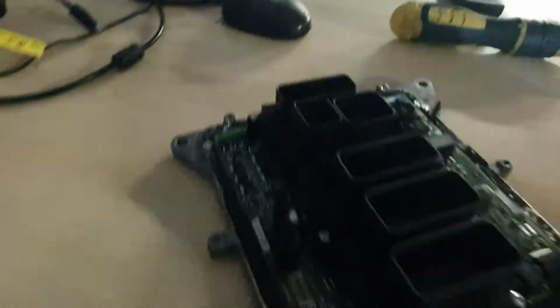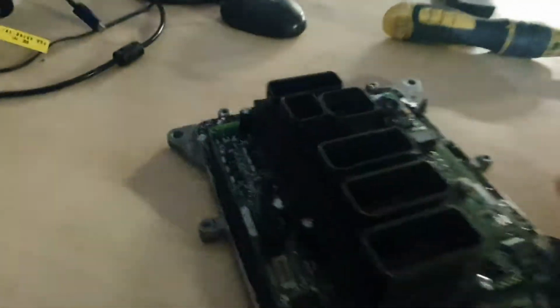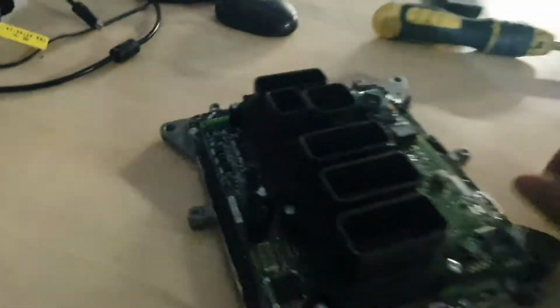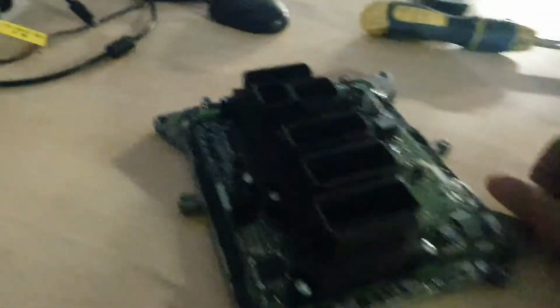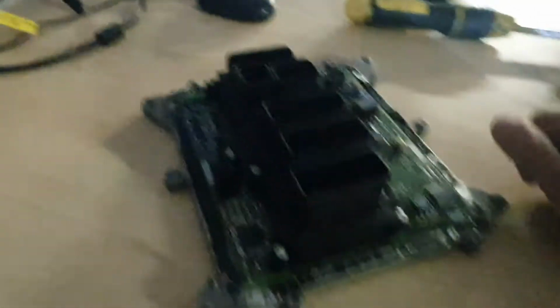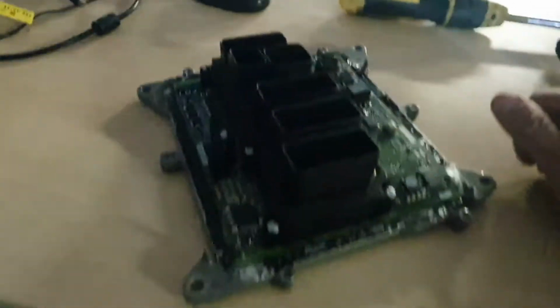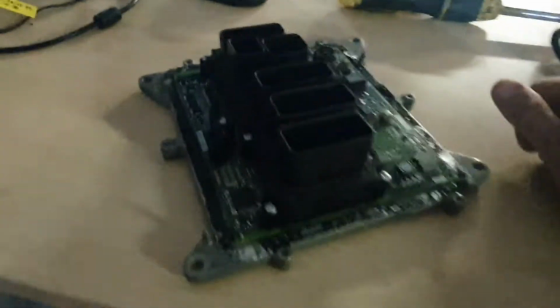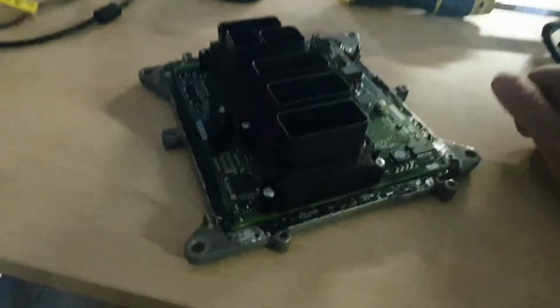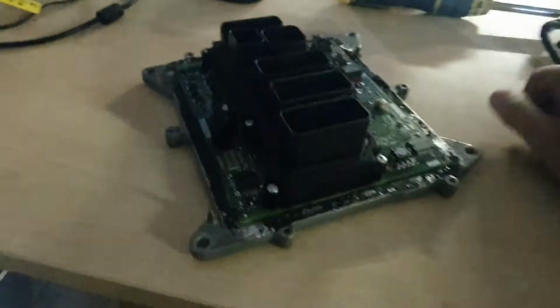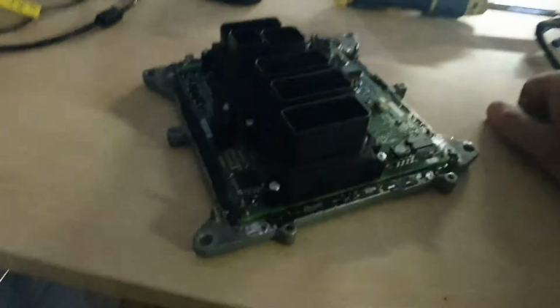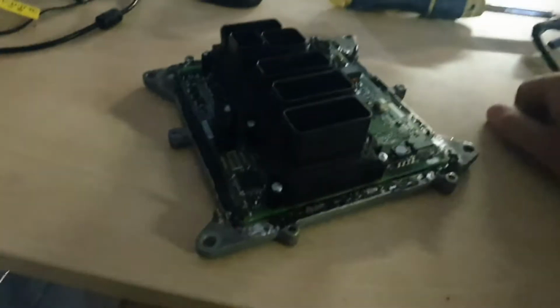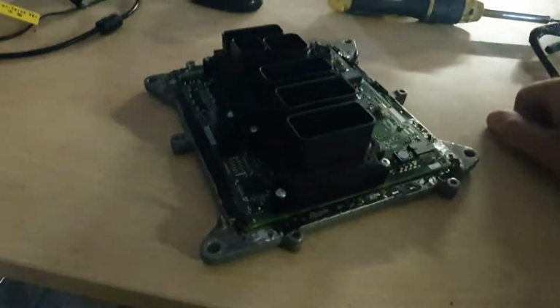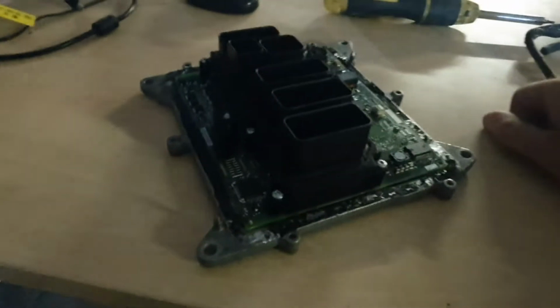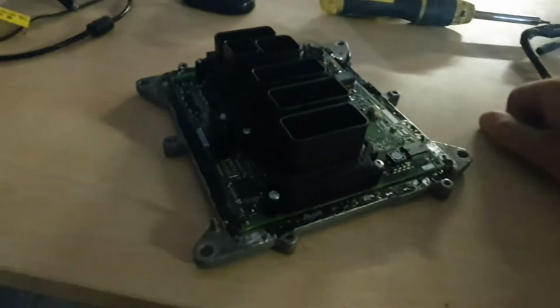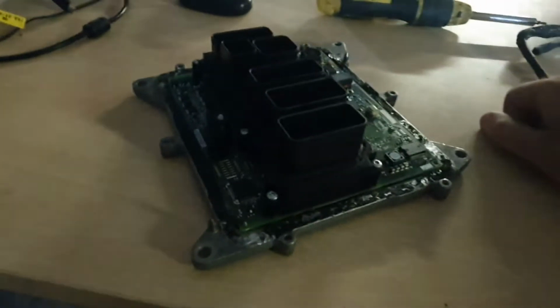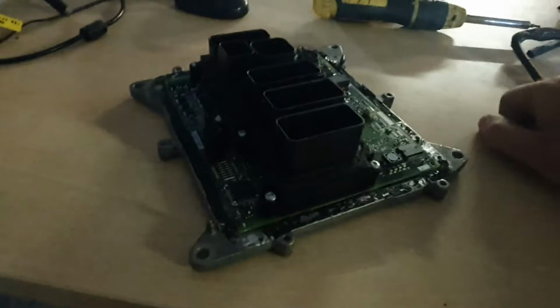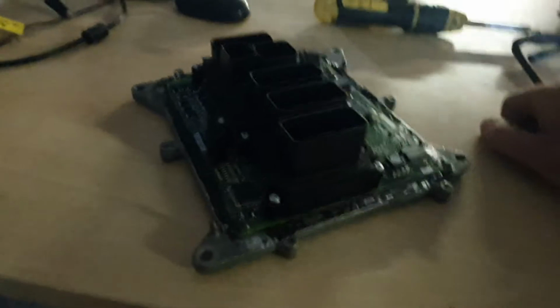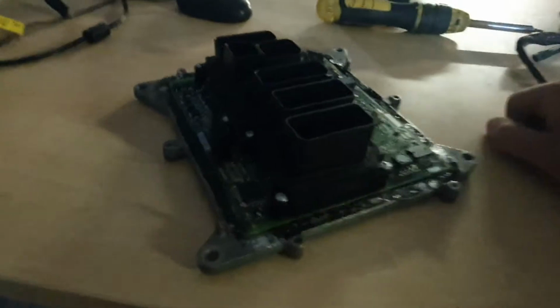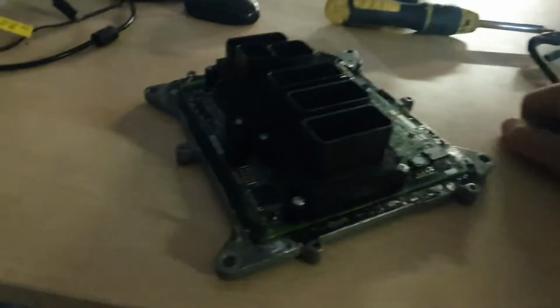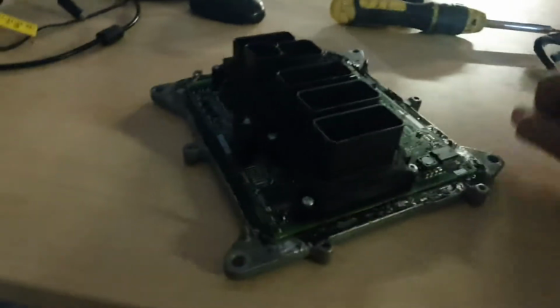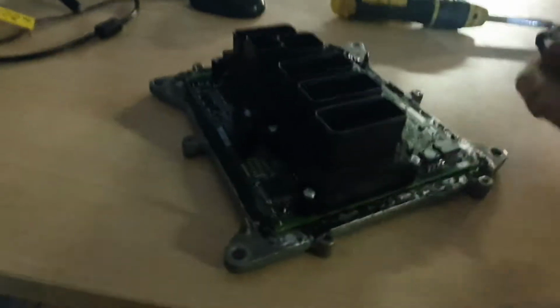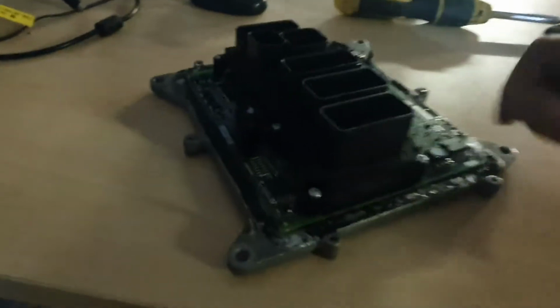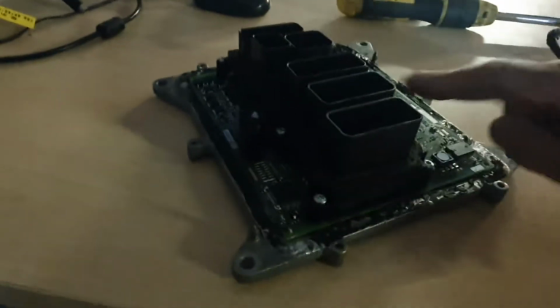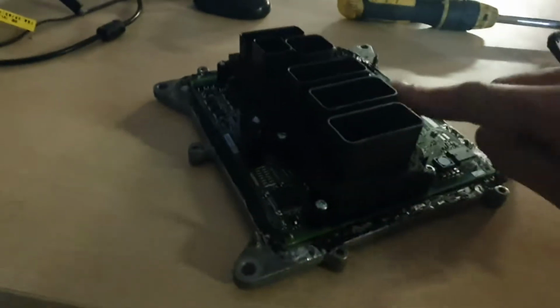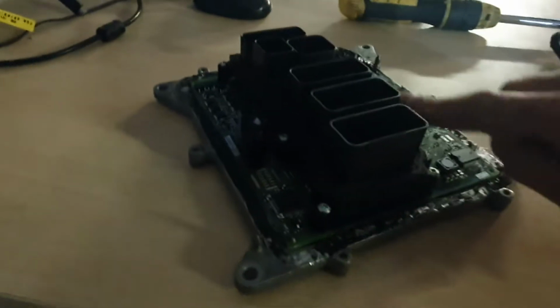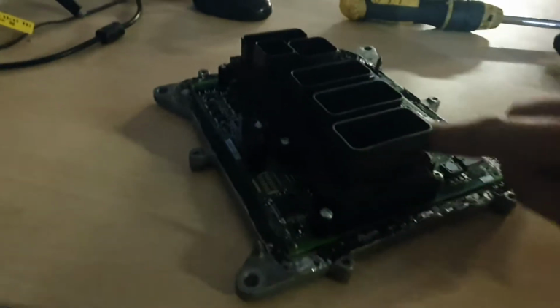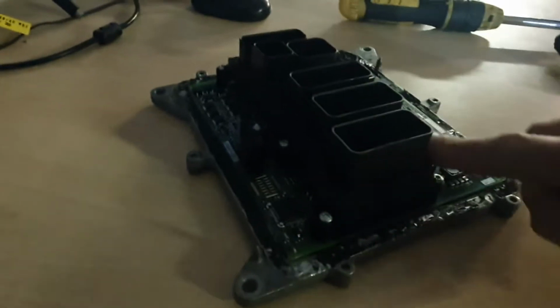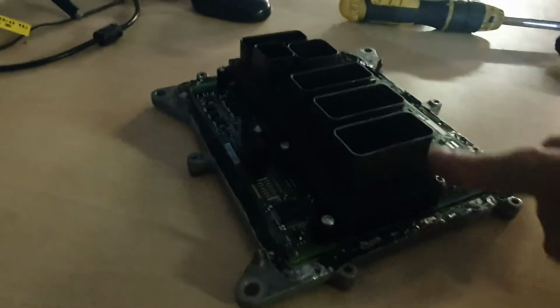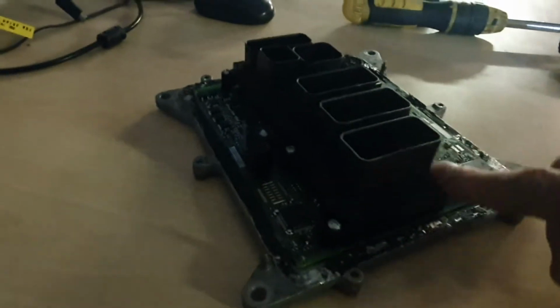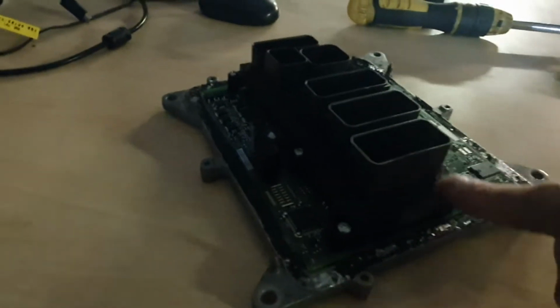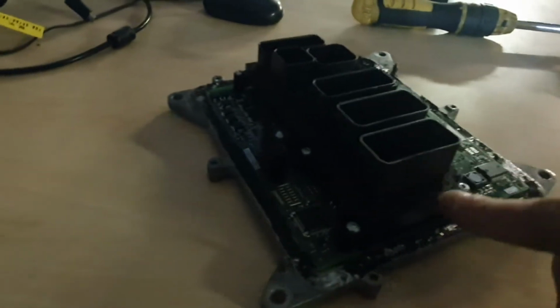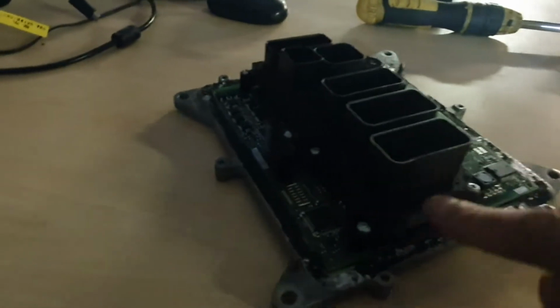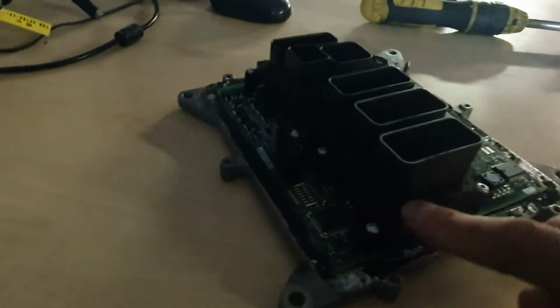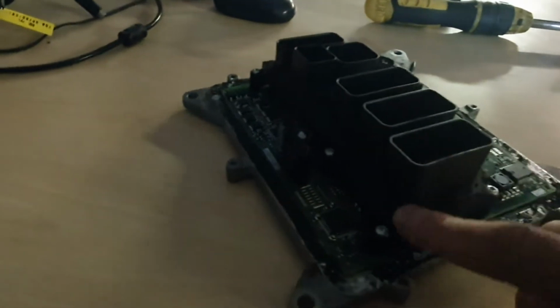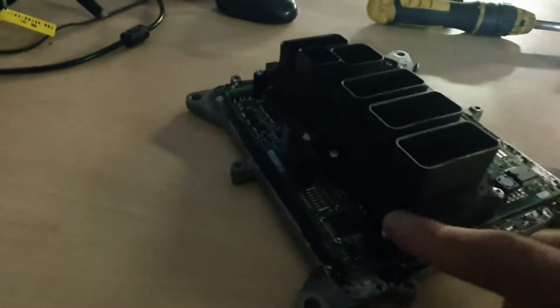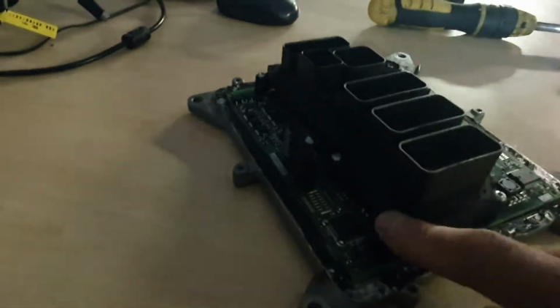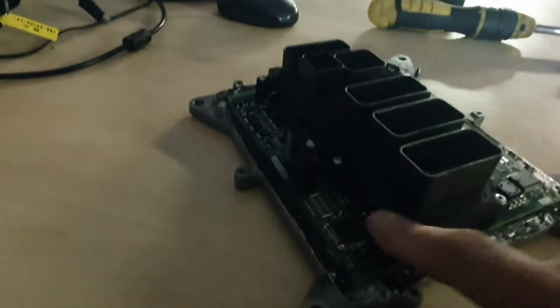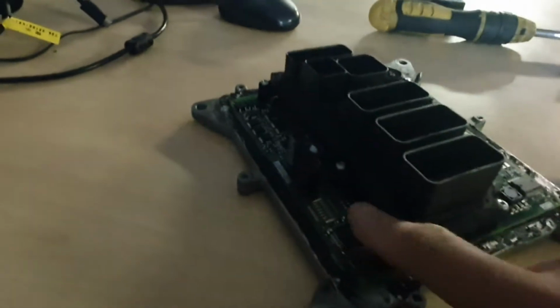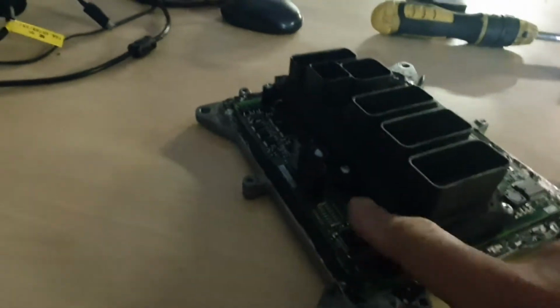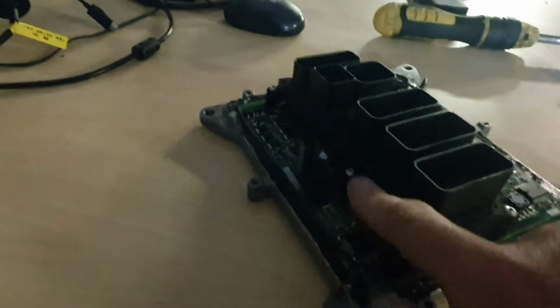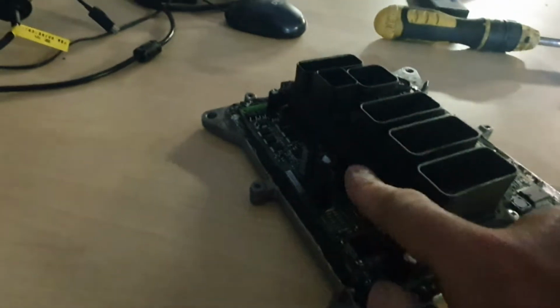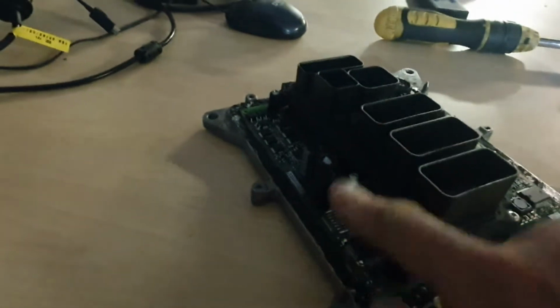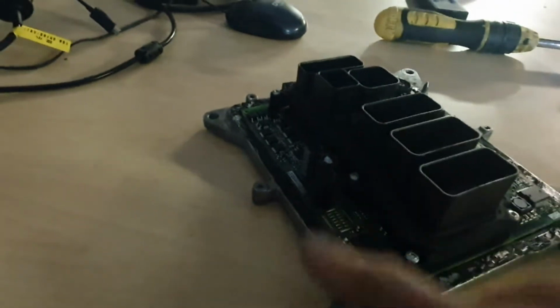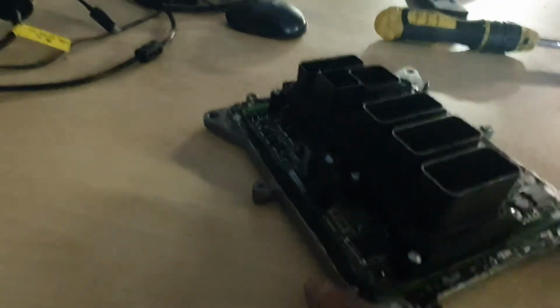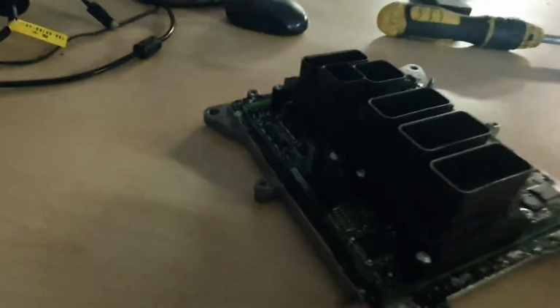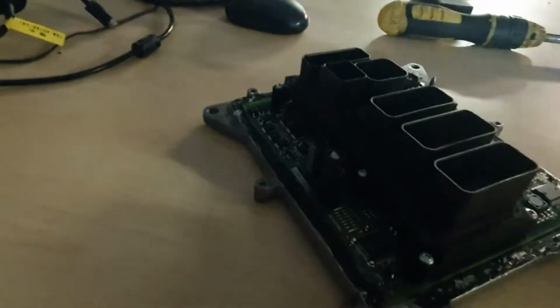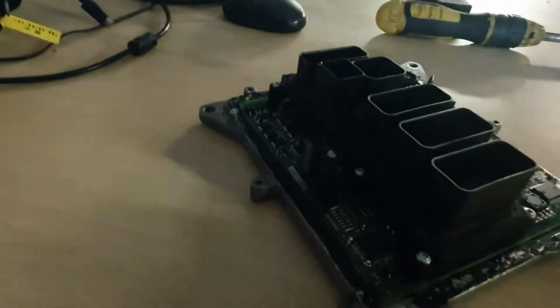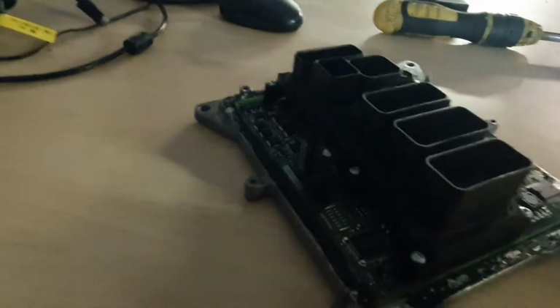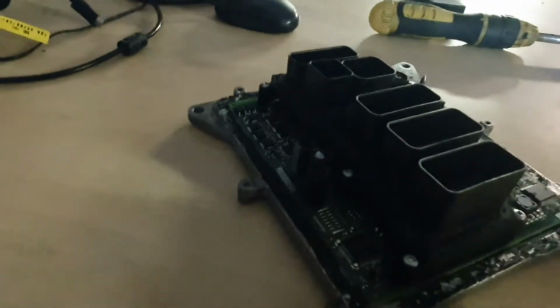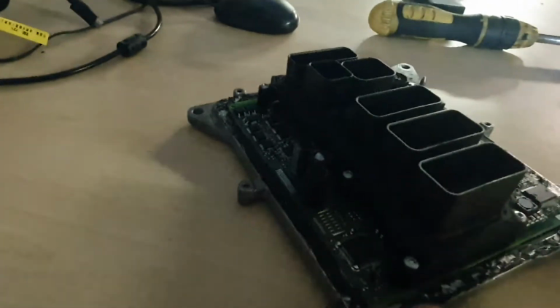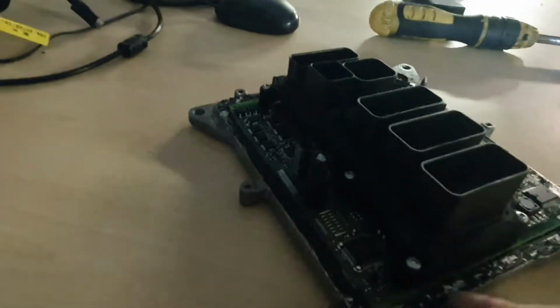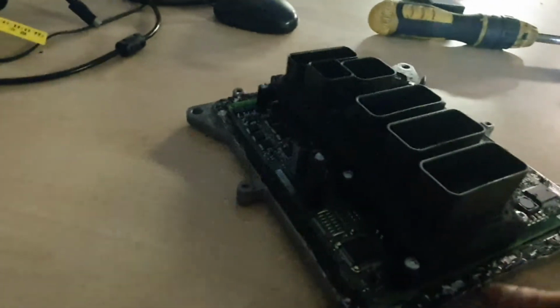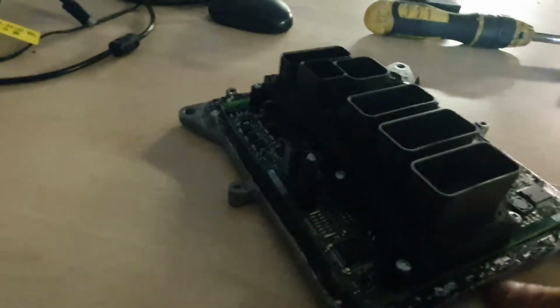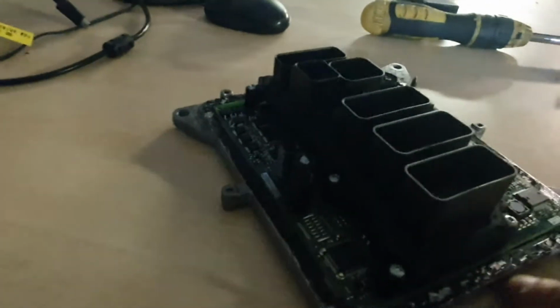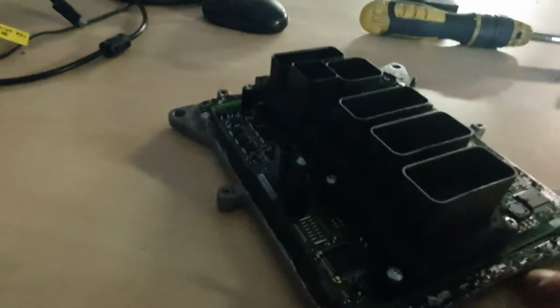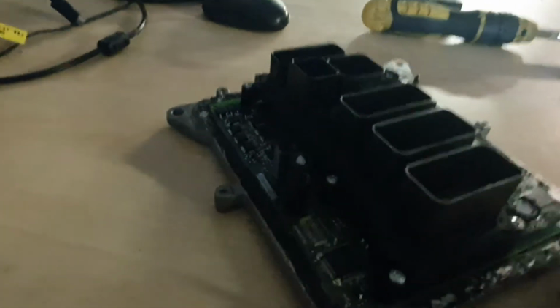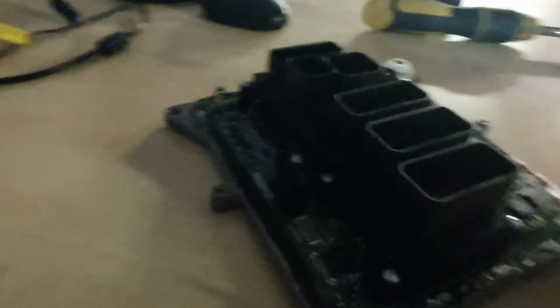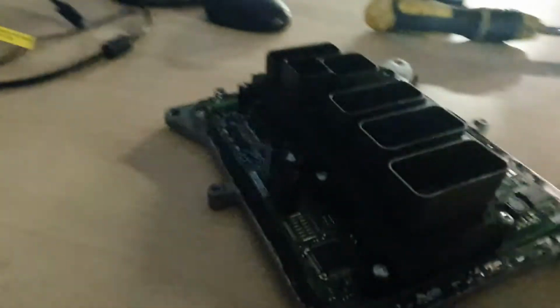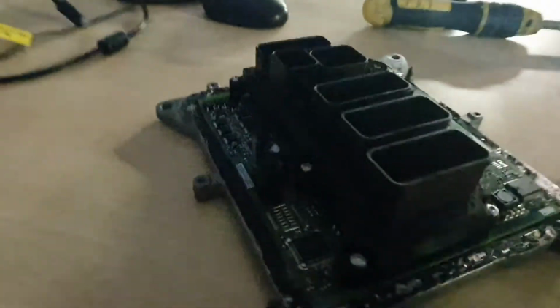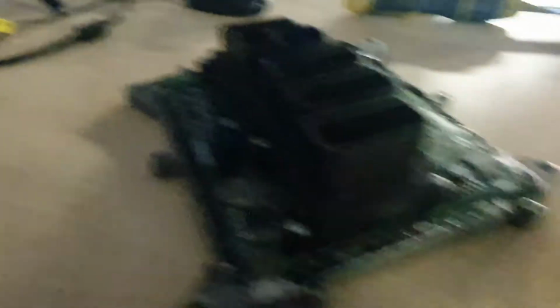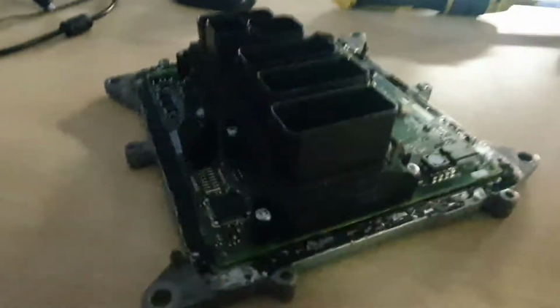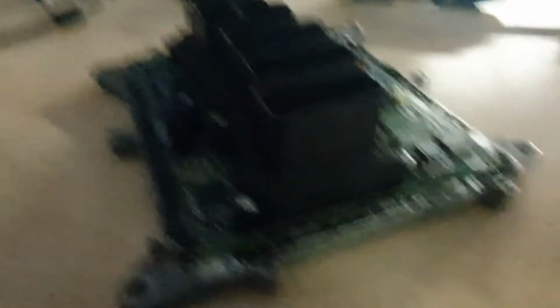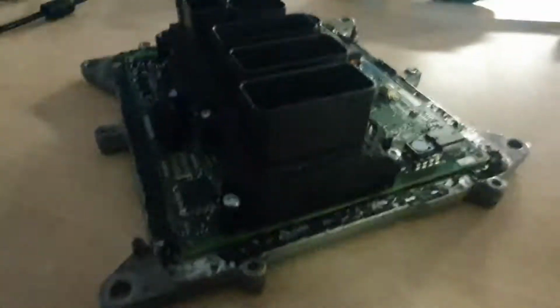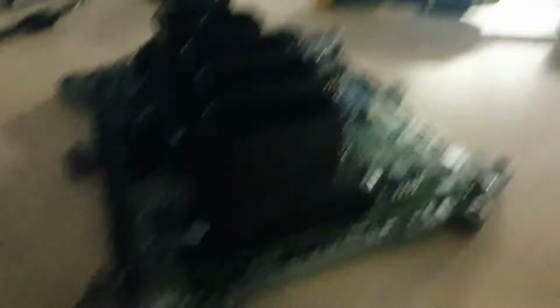The case is very, very hard to get off. It's sealed all the way around here, and obviously the base is sealed as well.